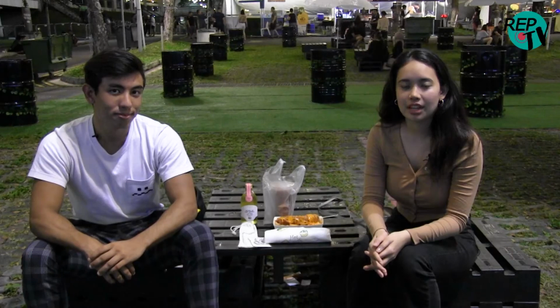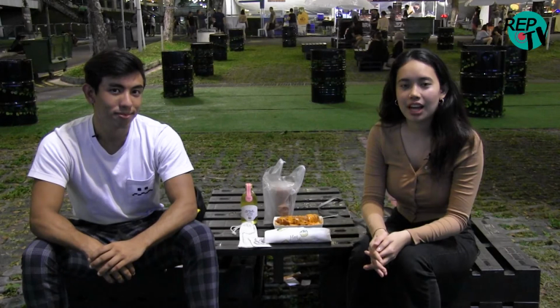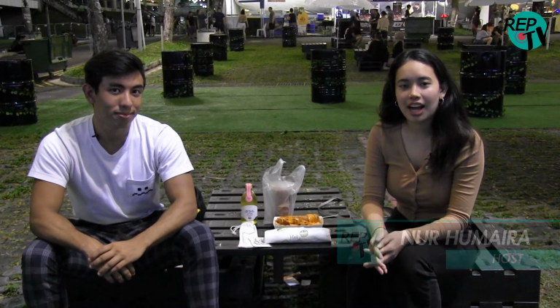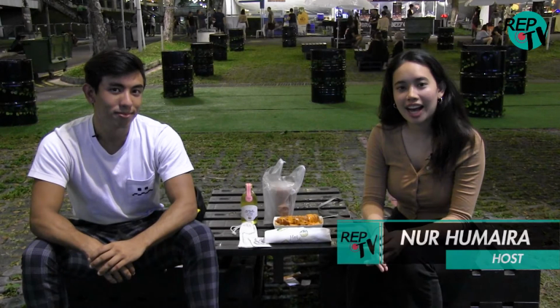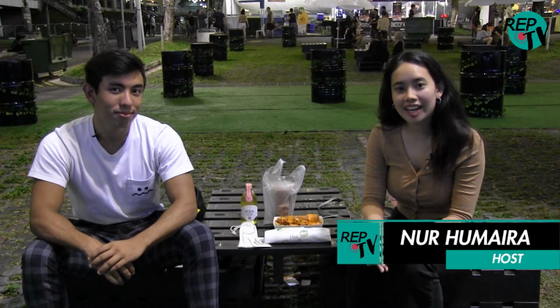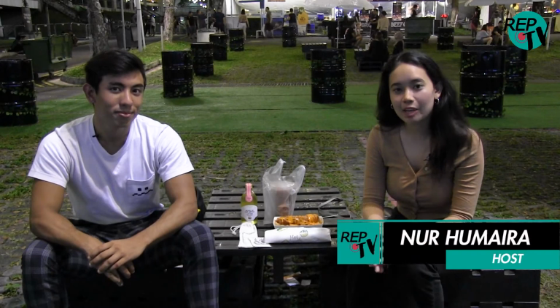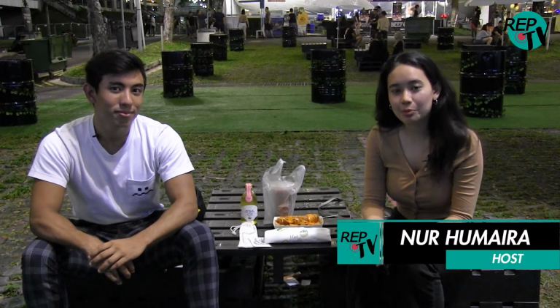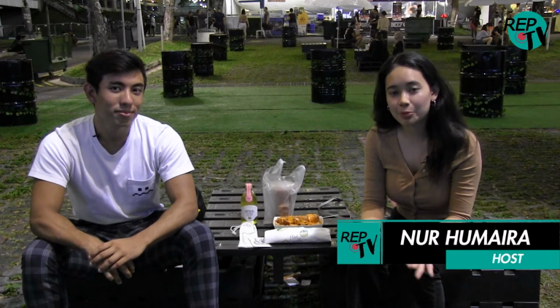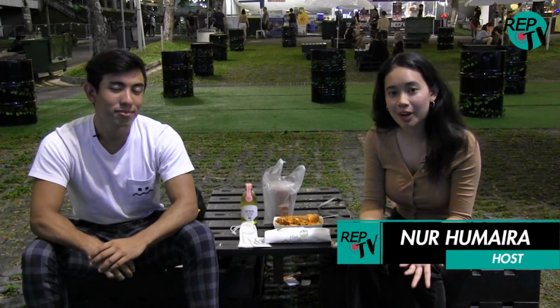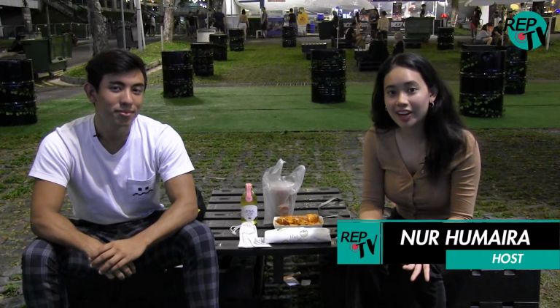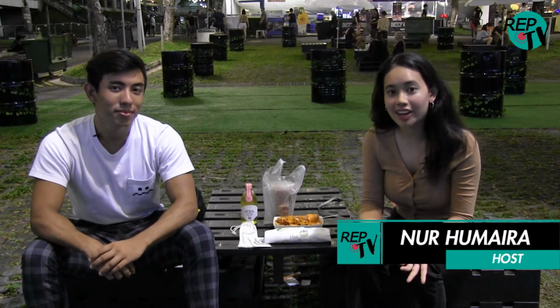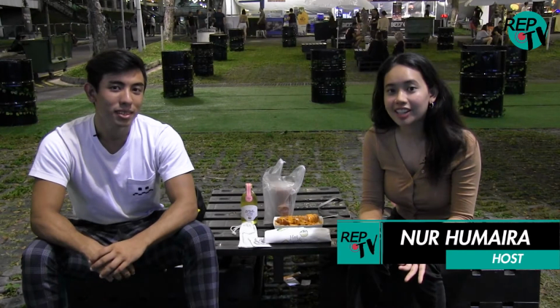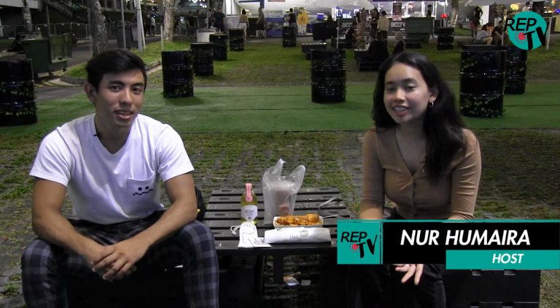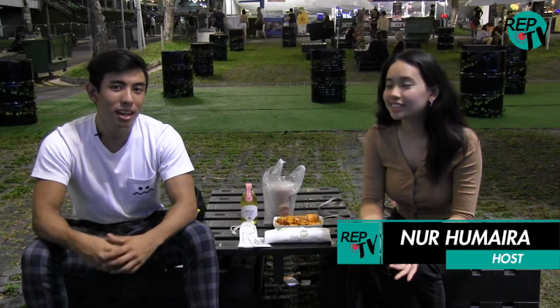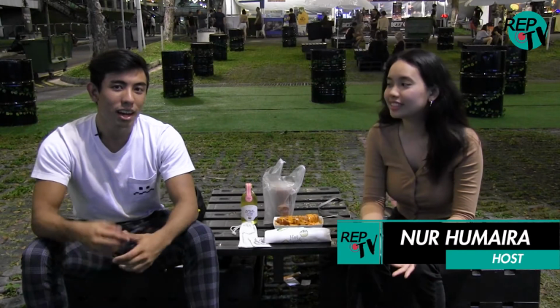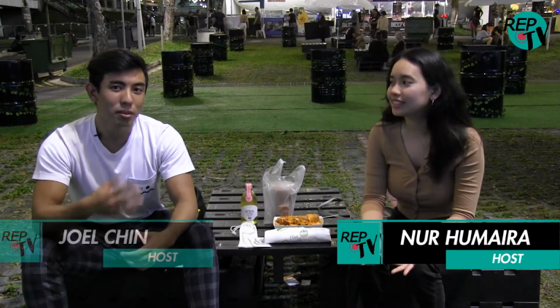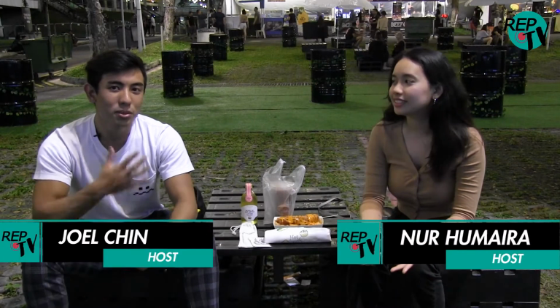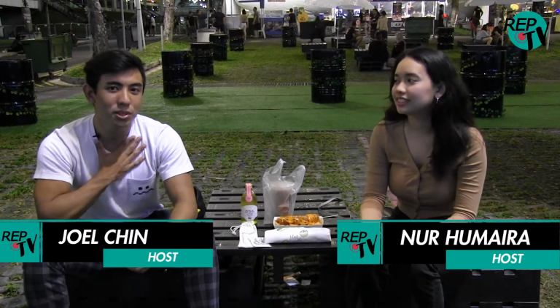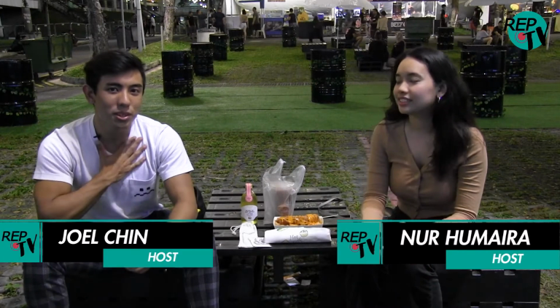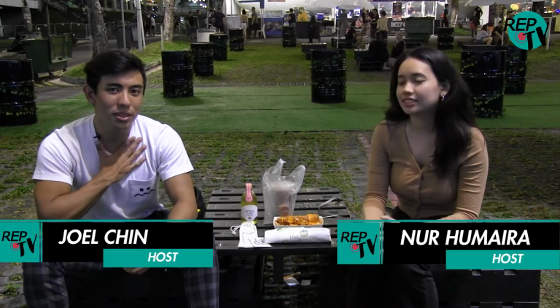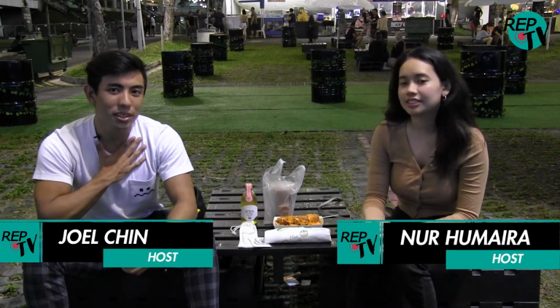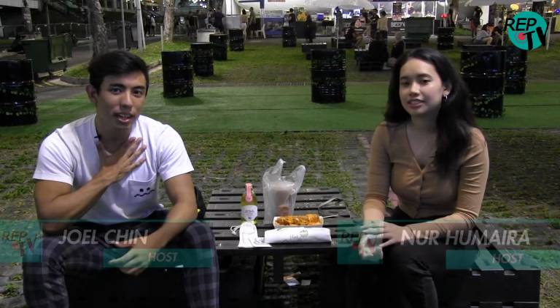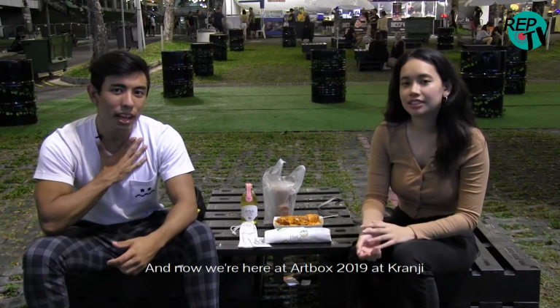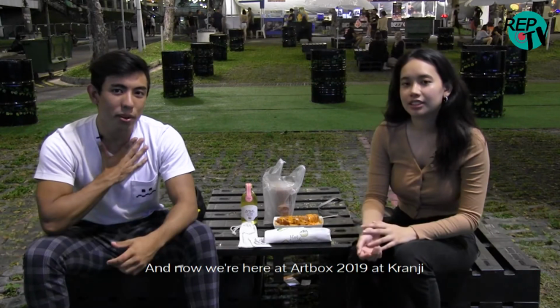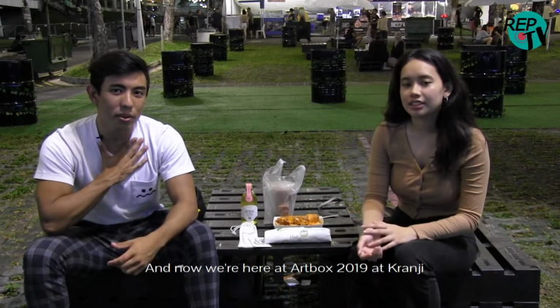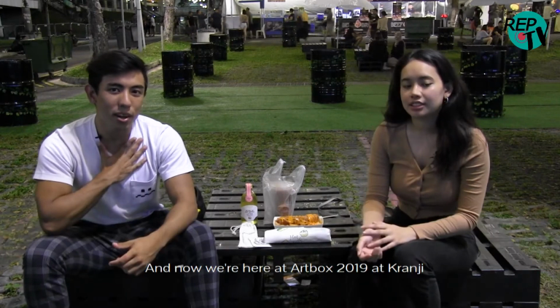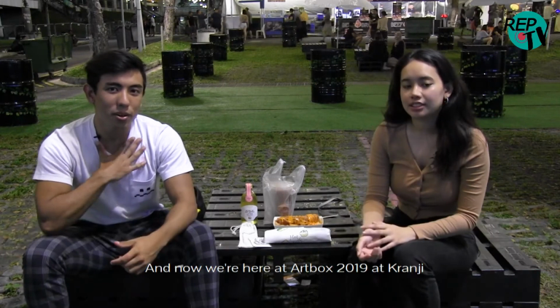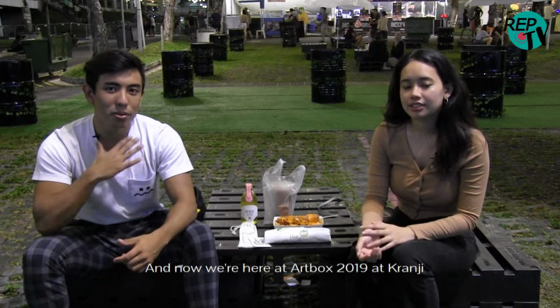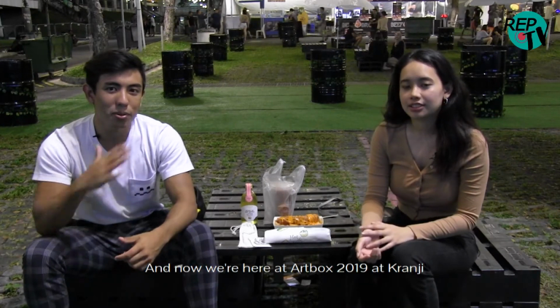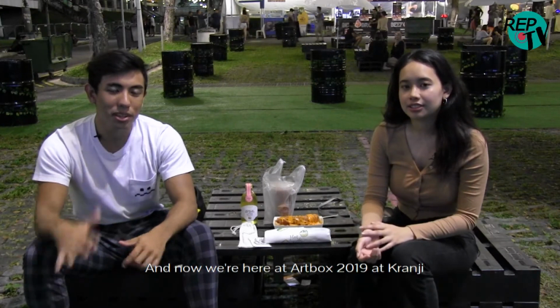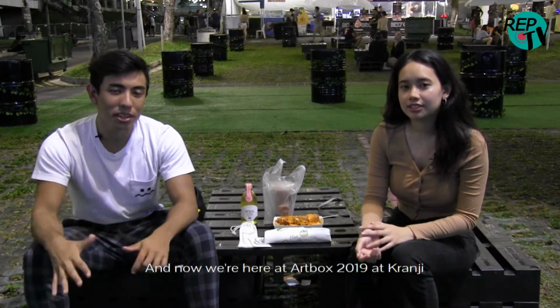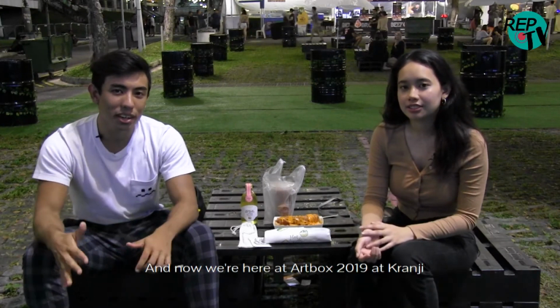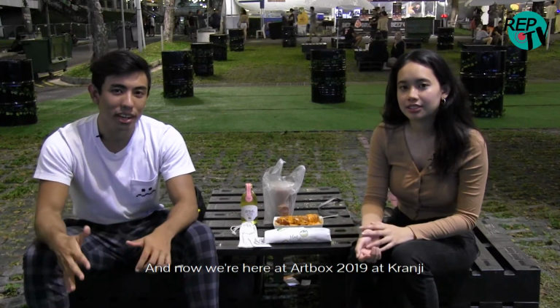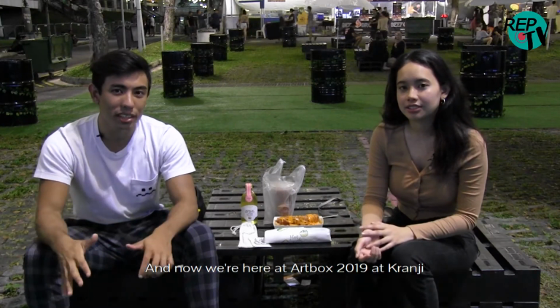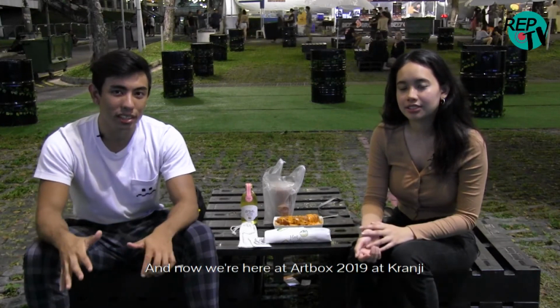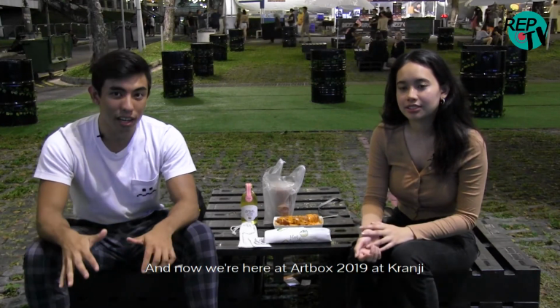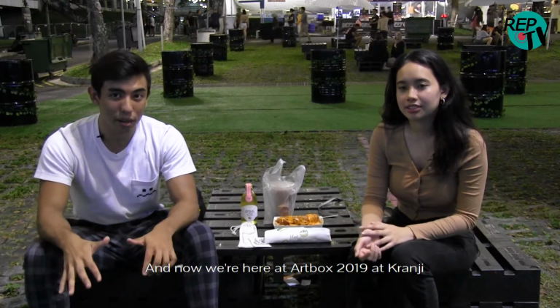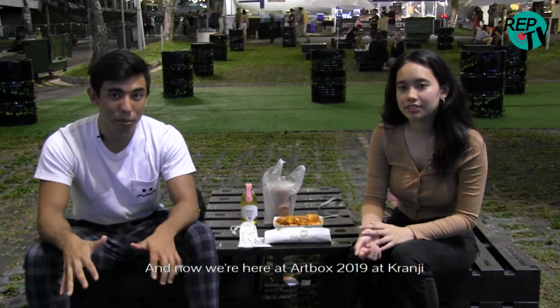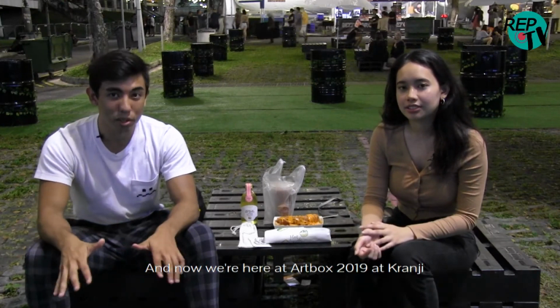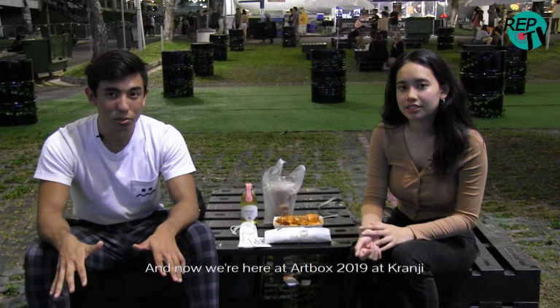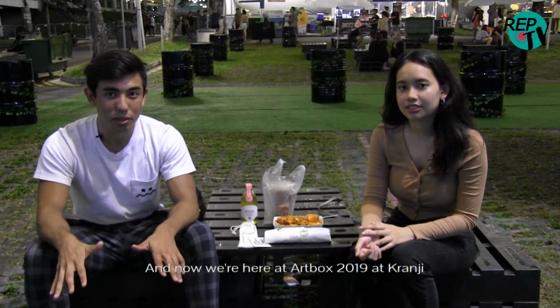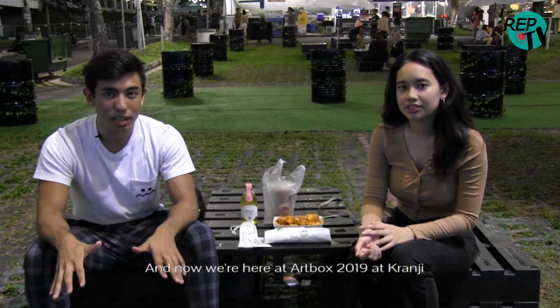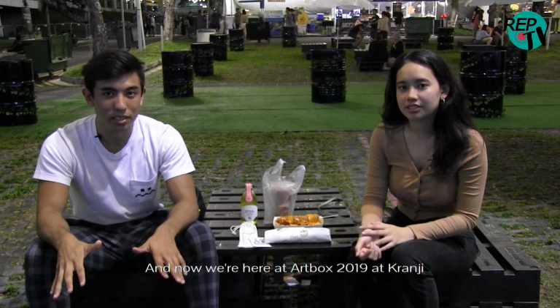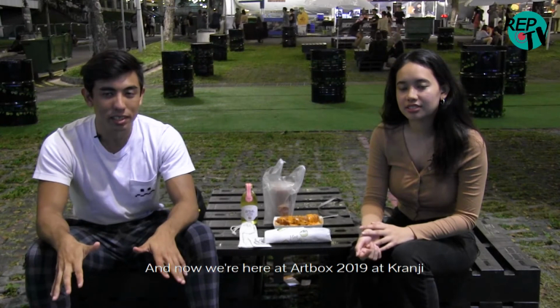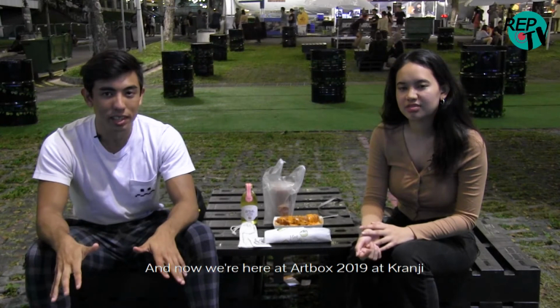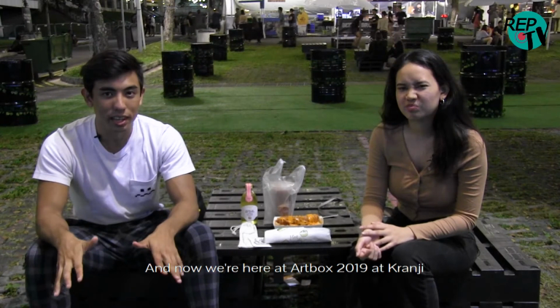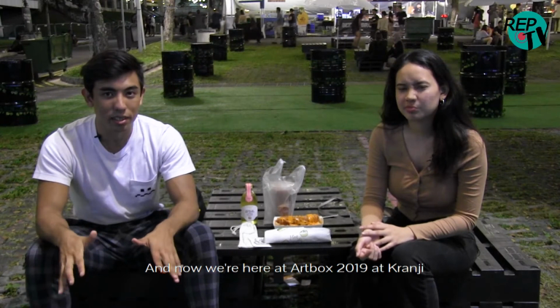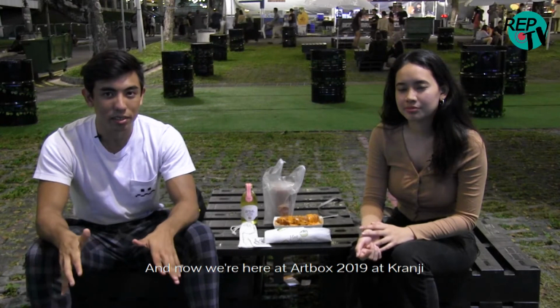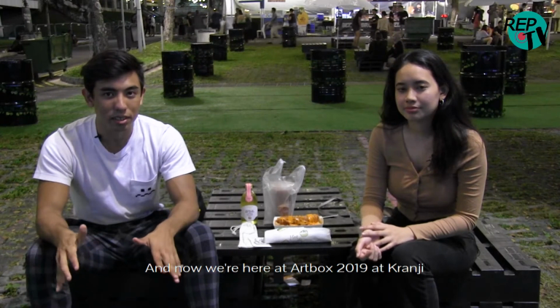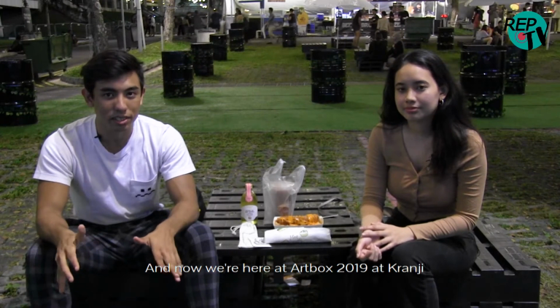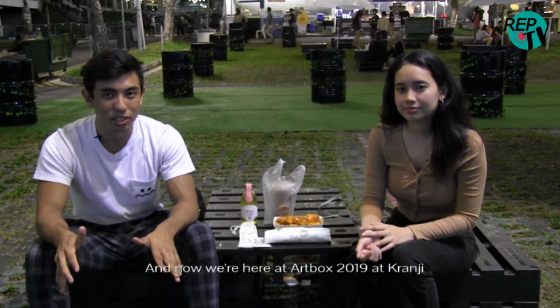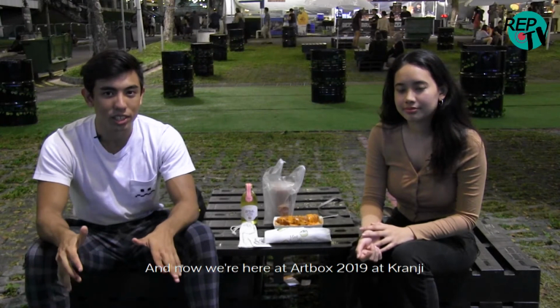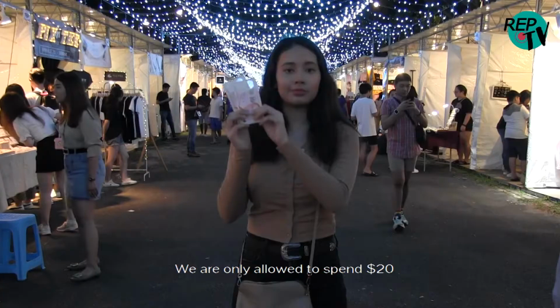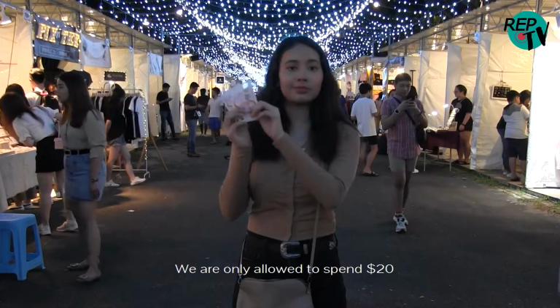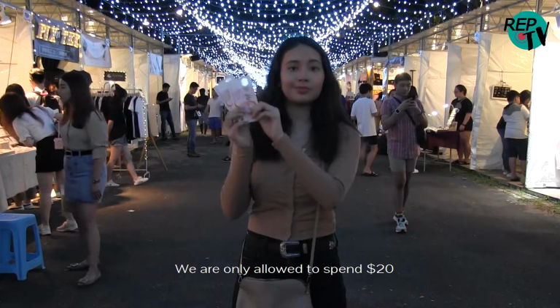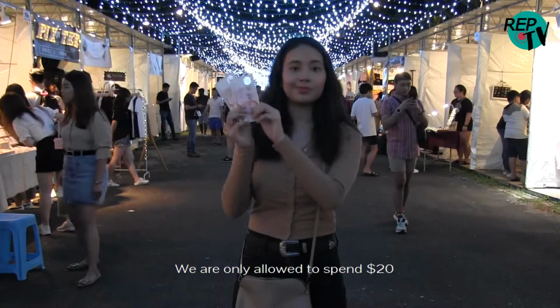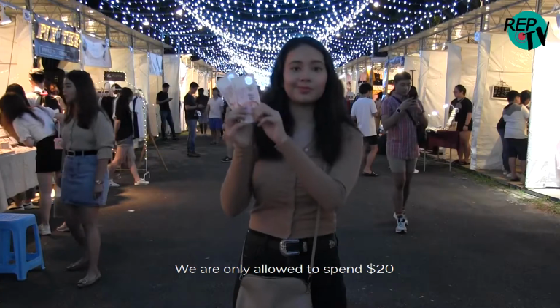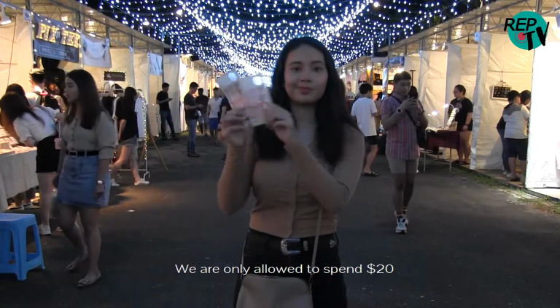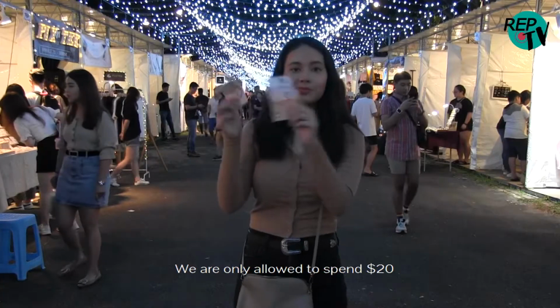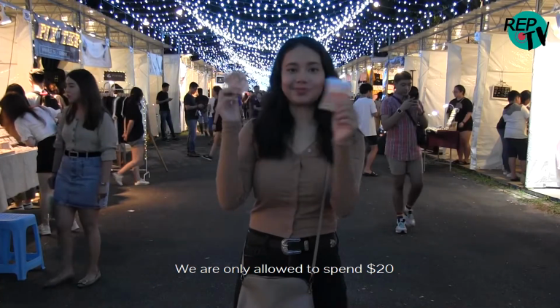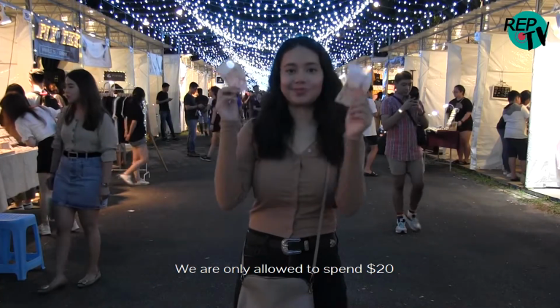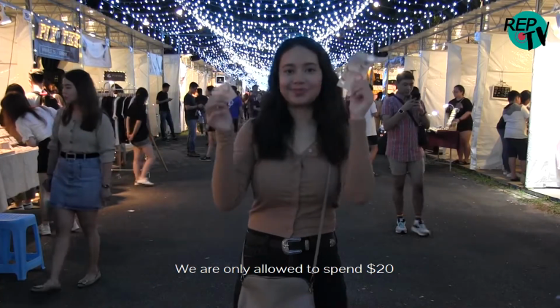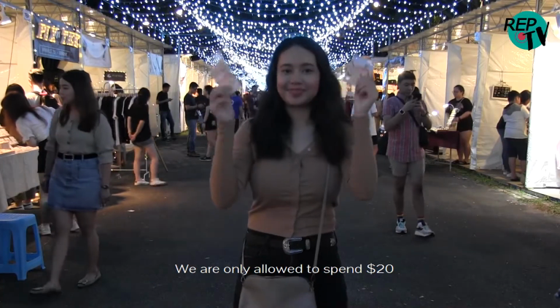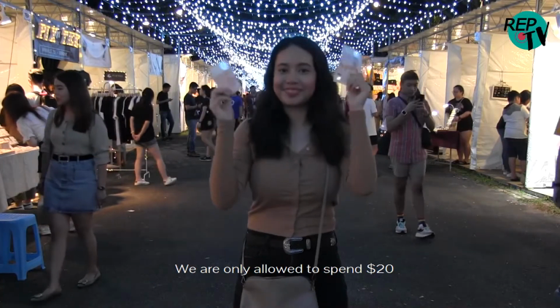Hi, I'm Humaira. I'm Joel. And now we're here at Artbox 219 at Crunchy. We're only allowed to spend $20.